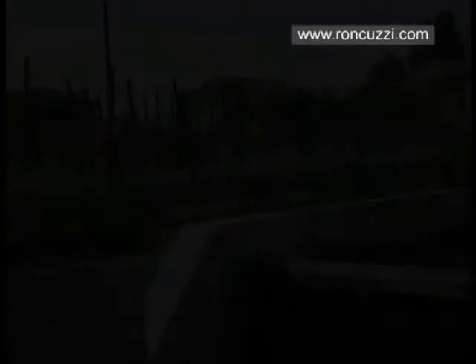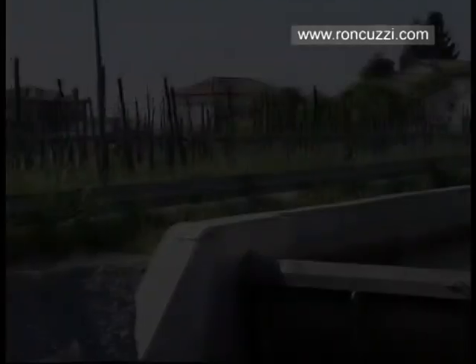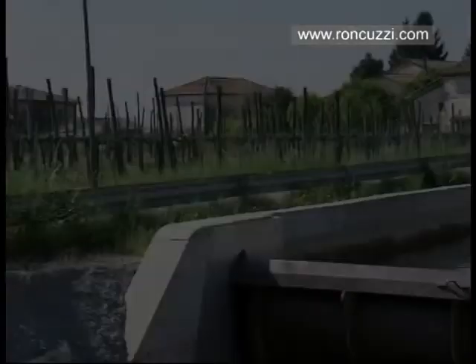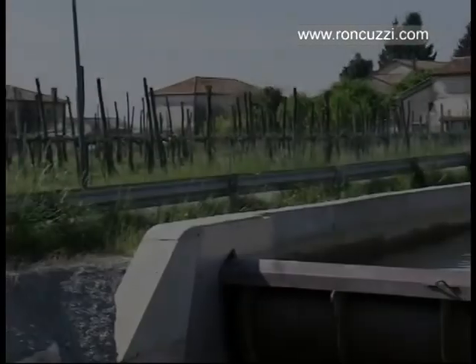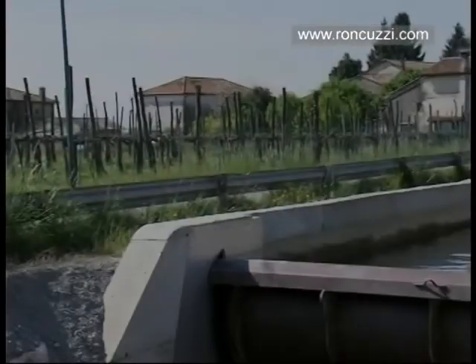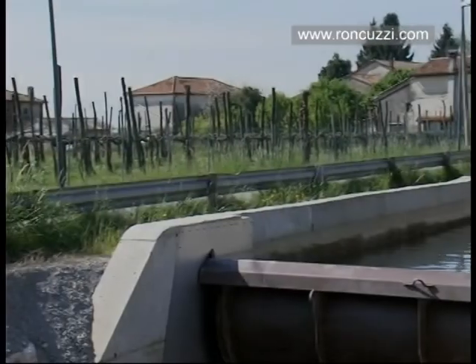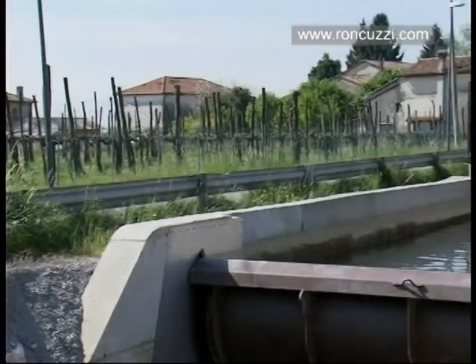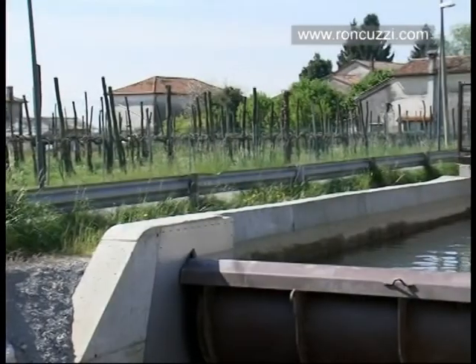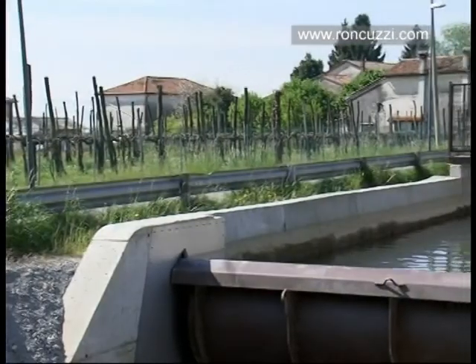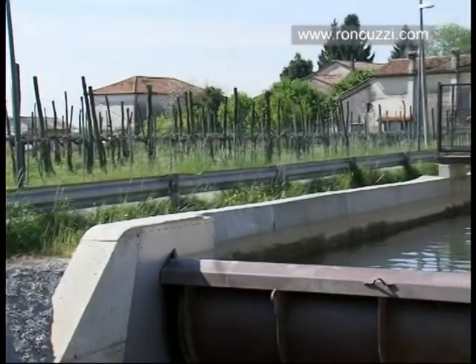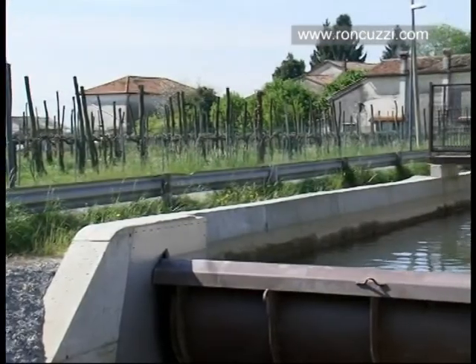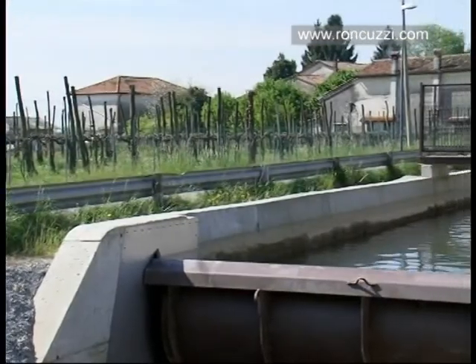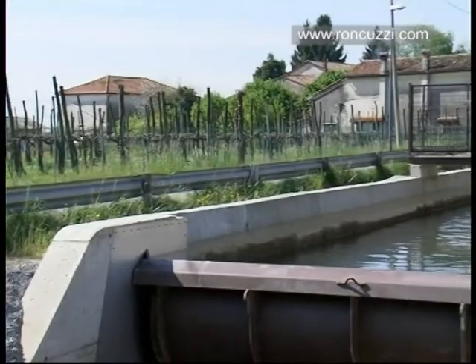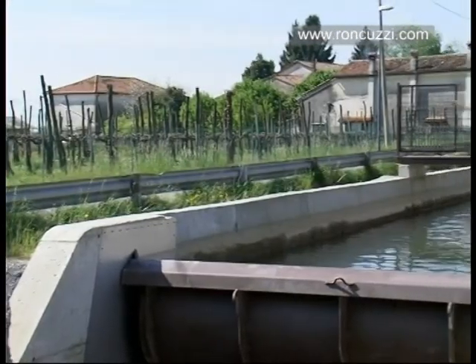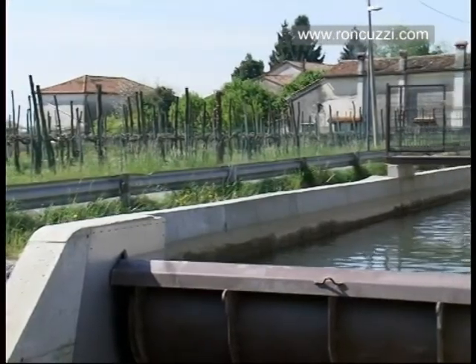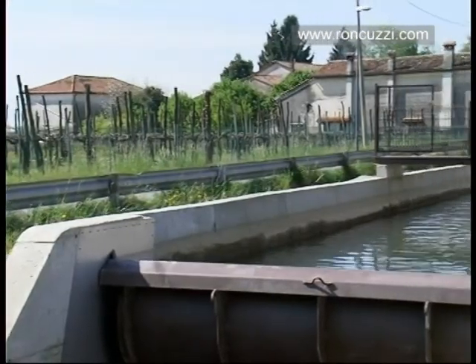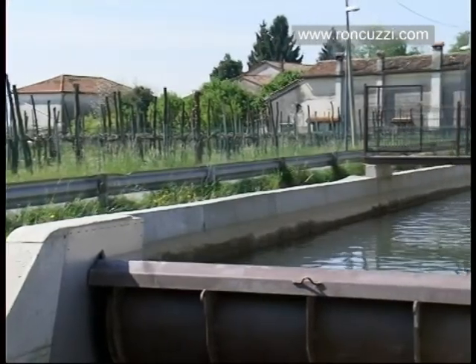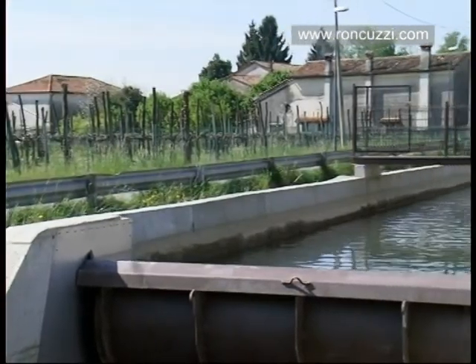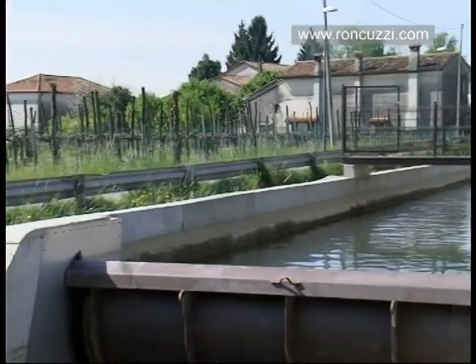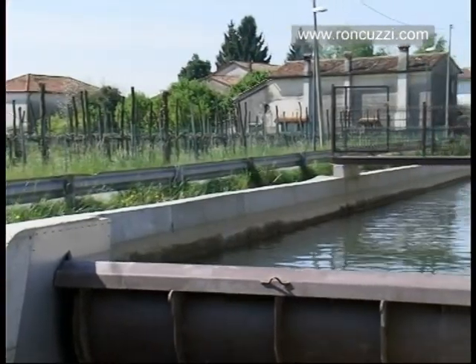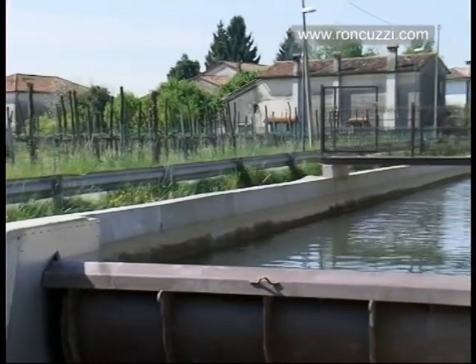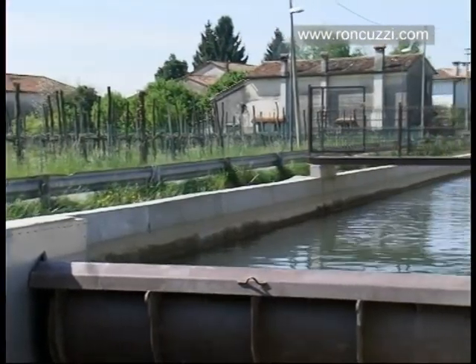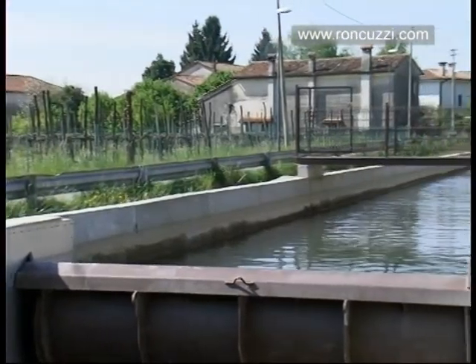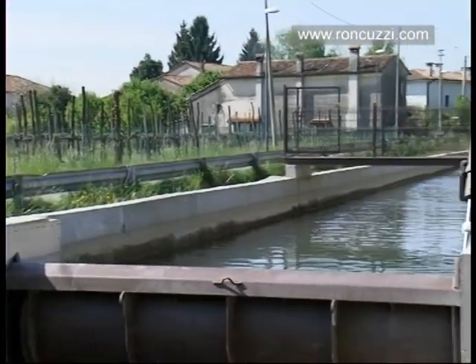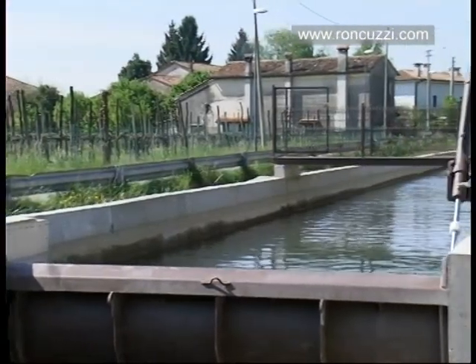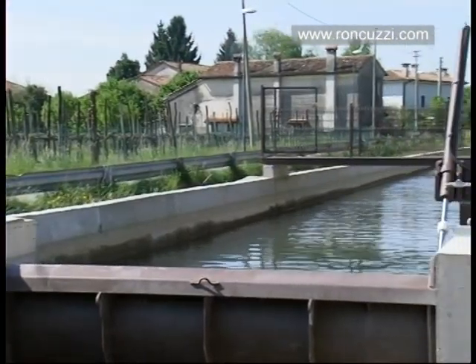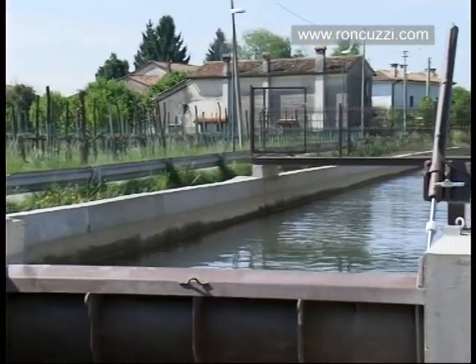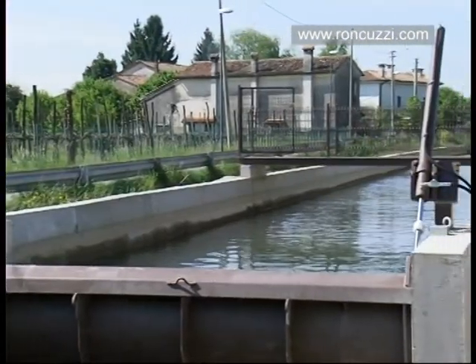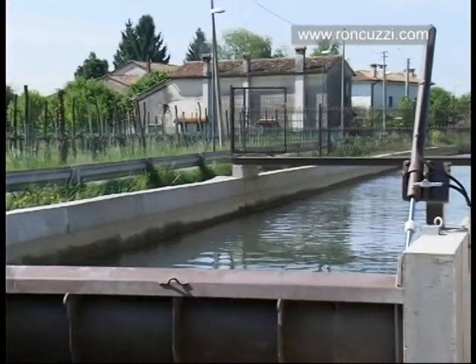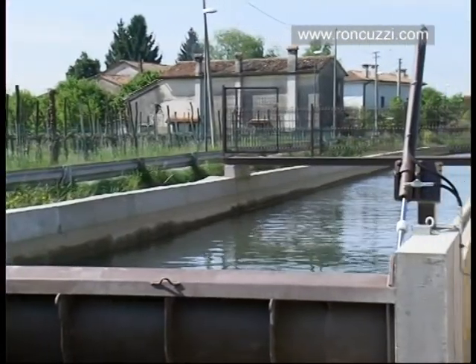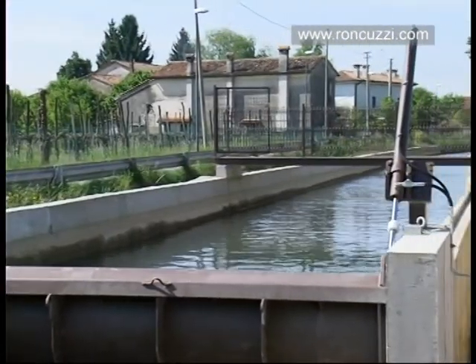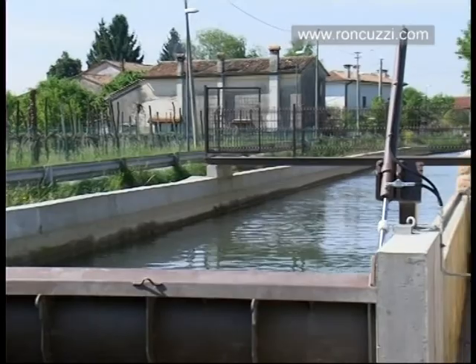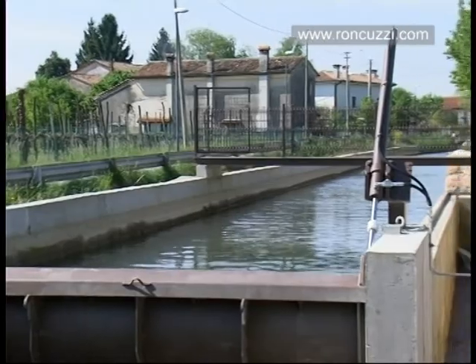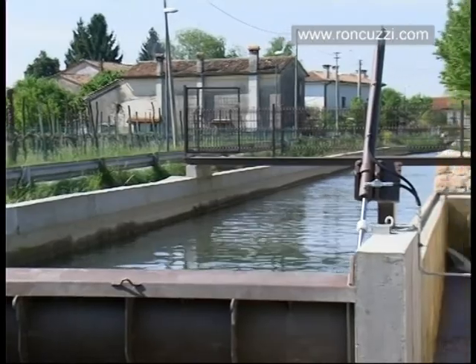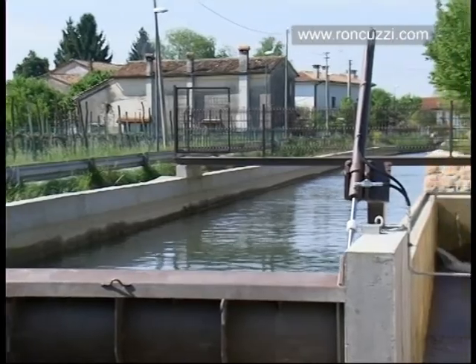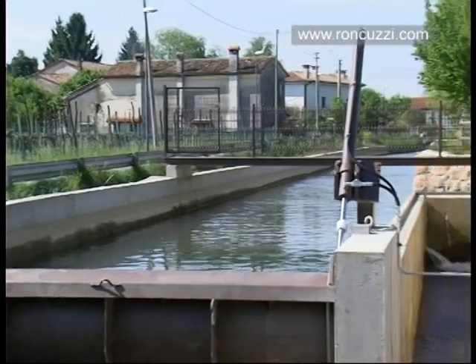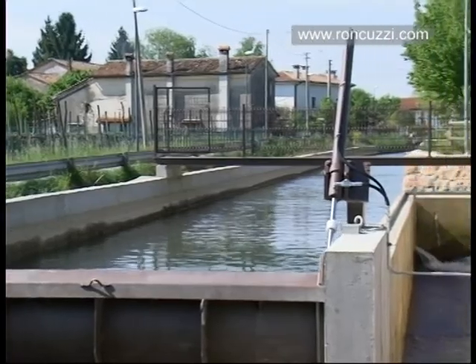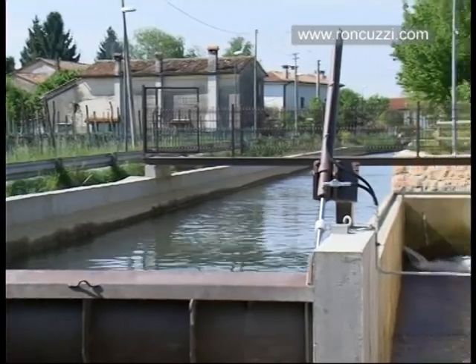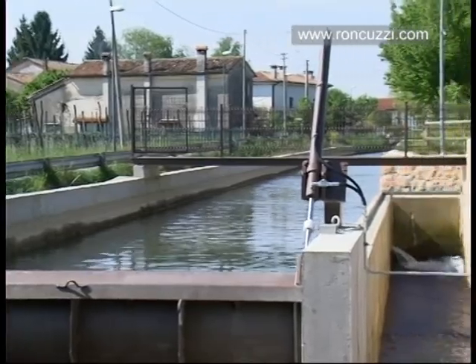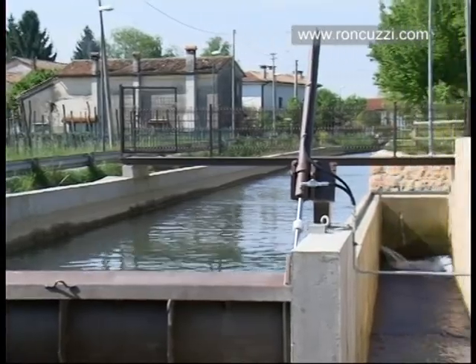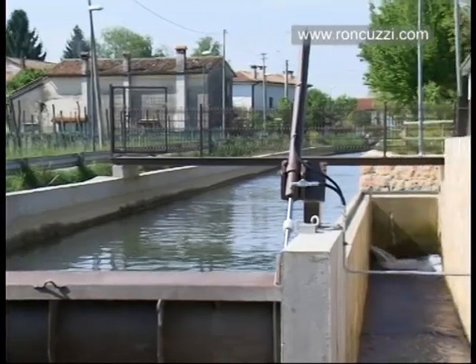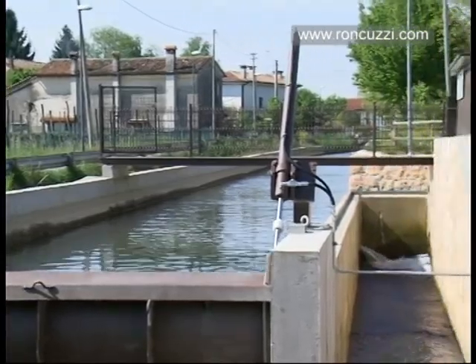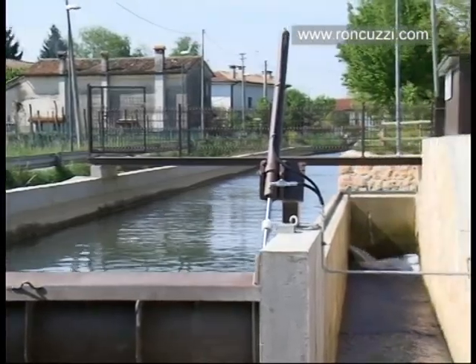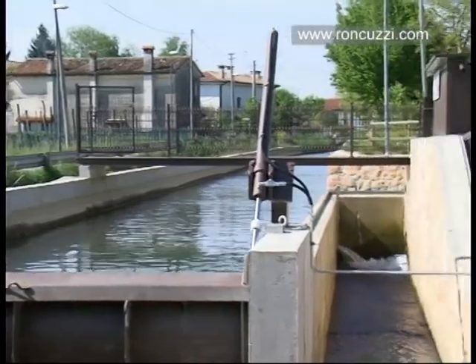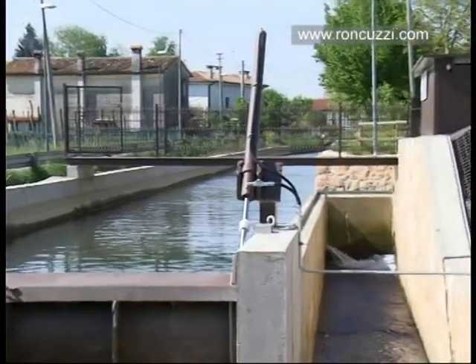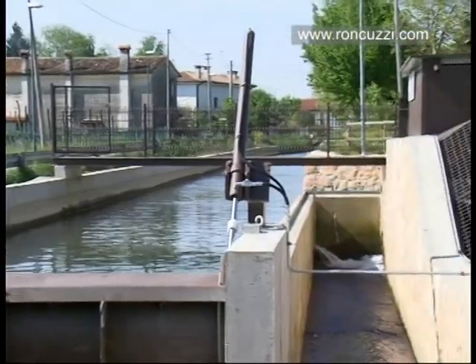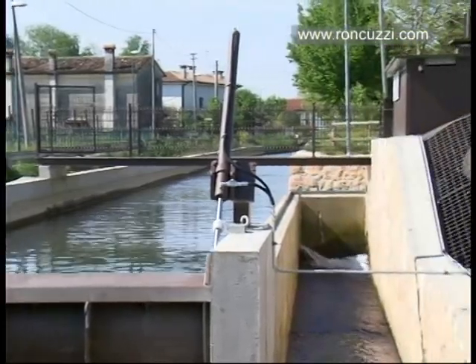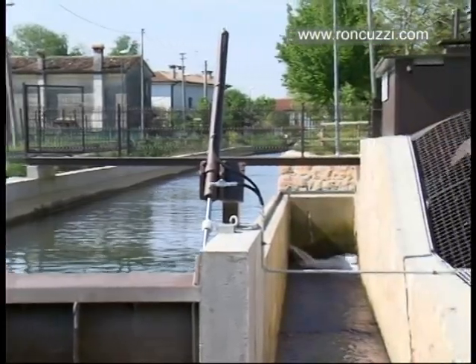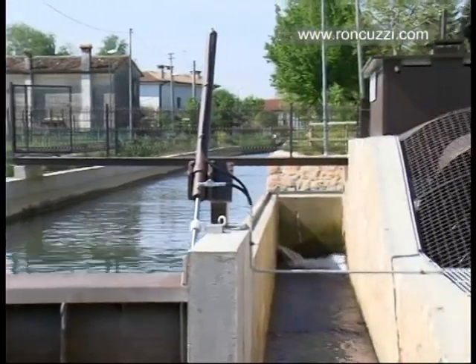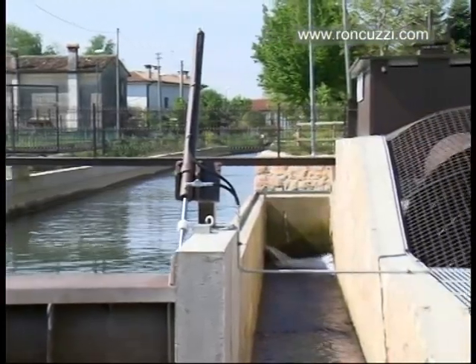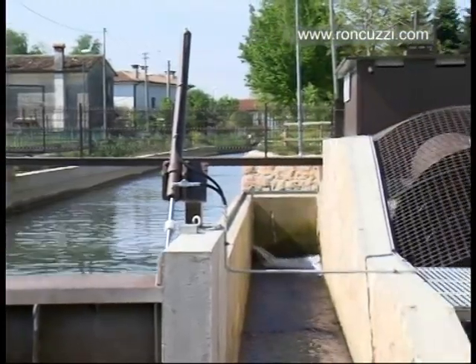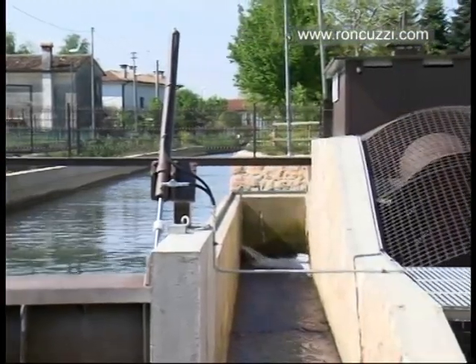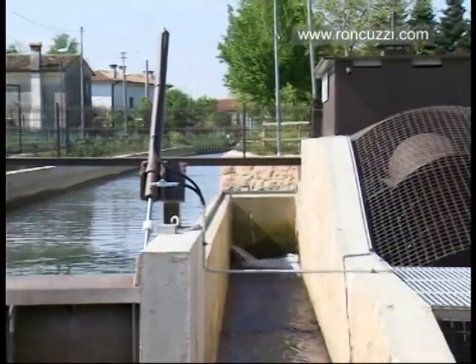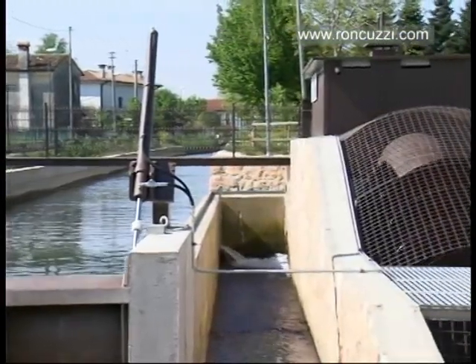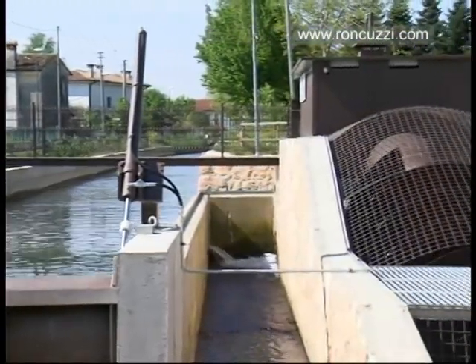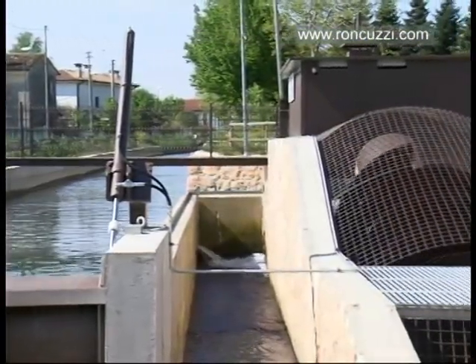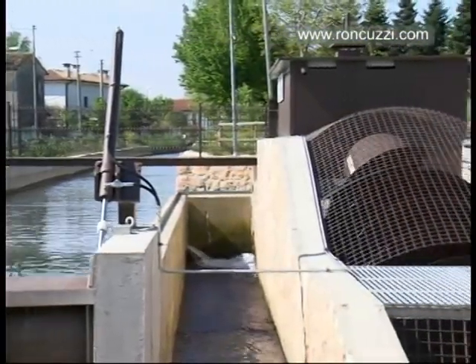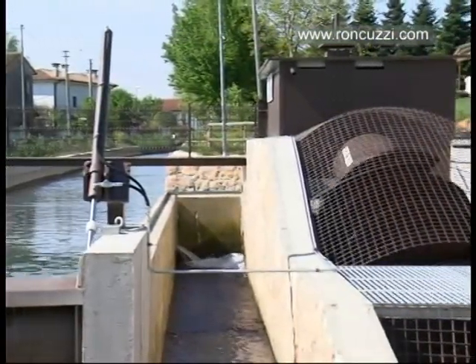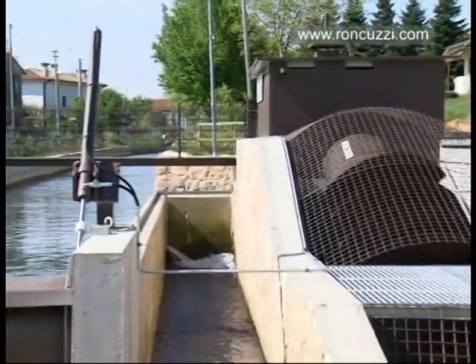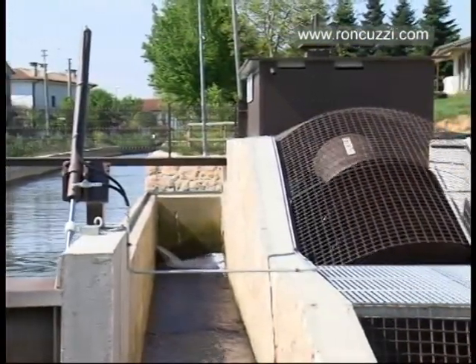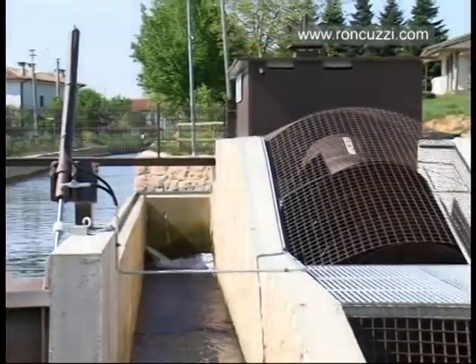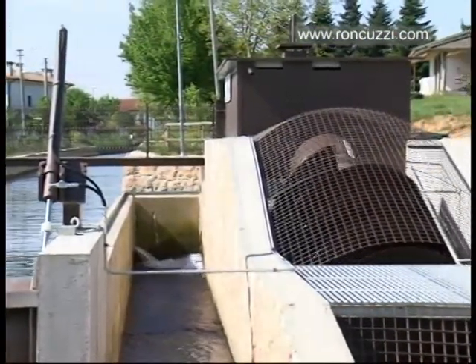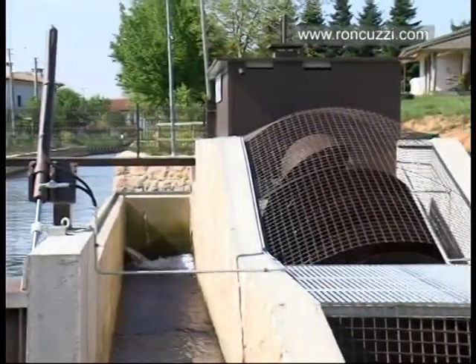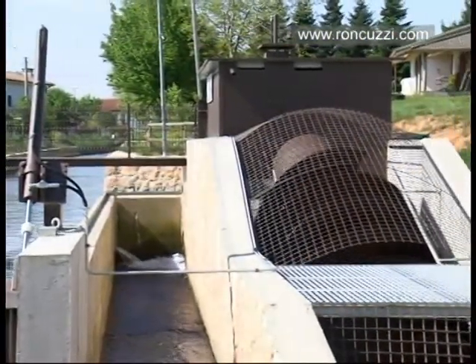Roncuci designs and manufactures a system for the generation of clean electric energy: the hydrodynamic screw PAE.